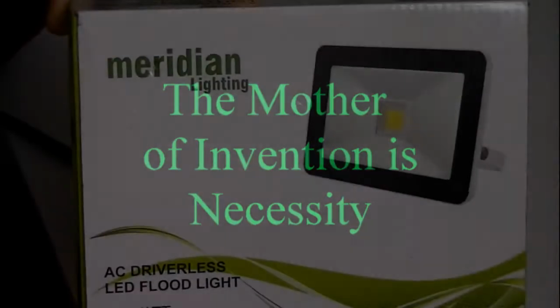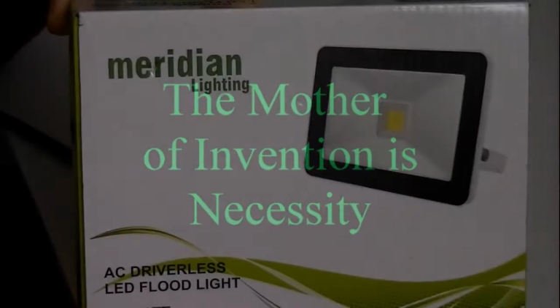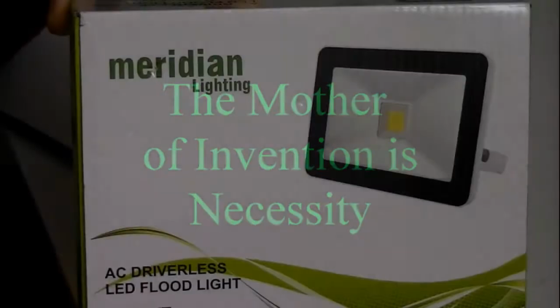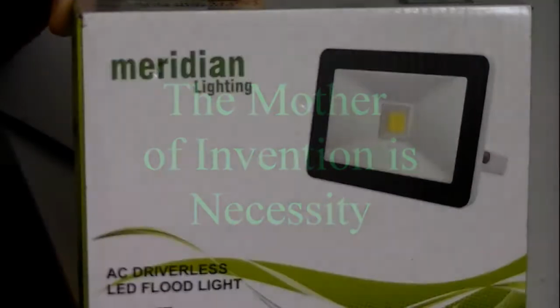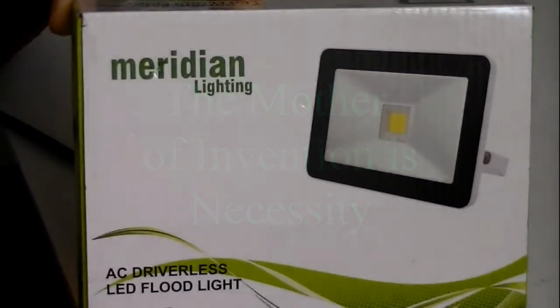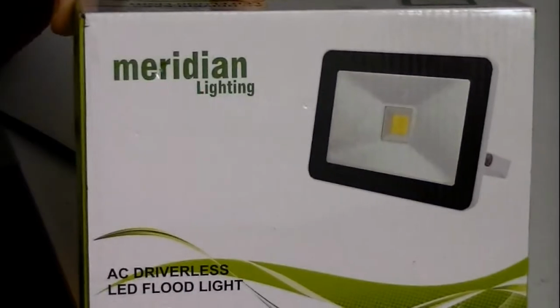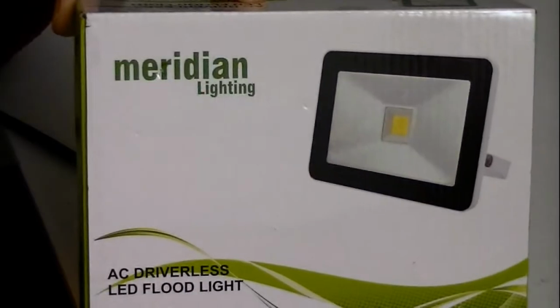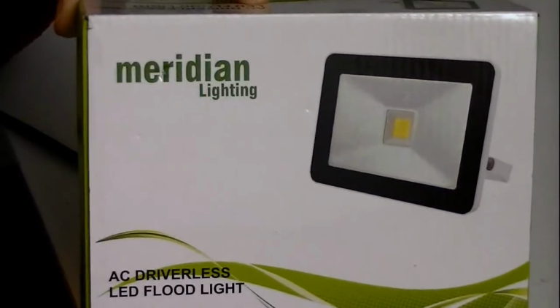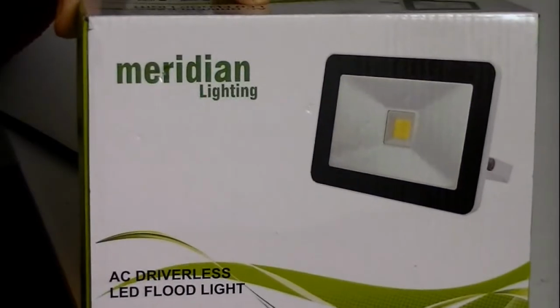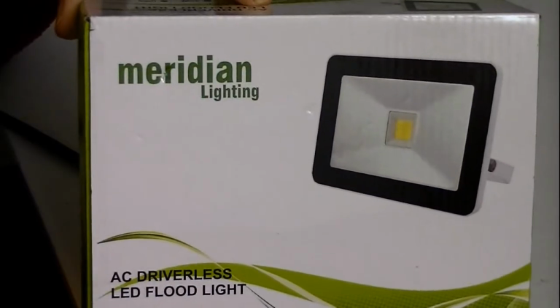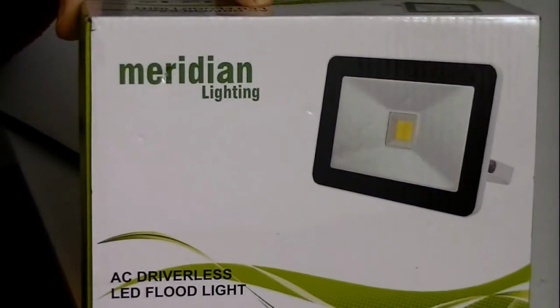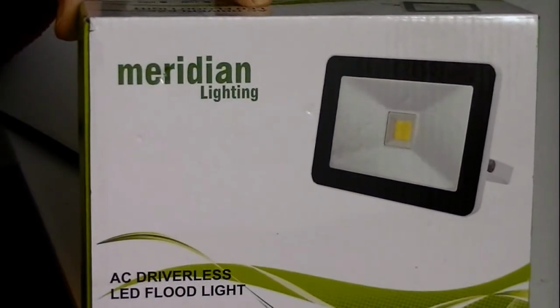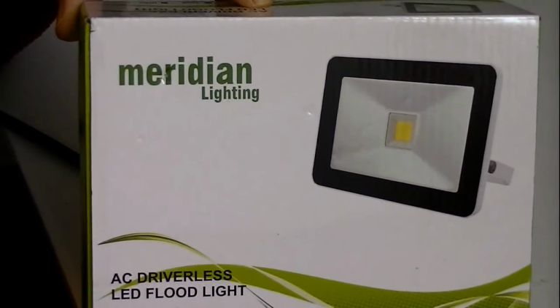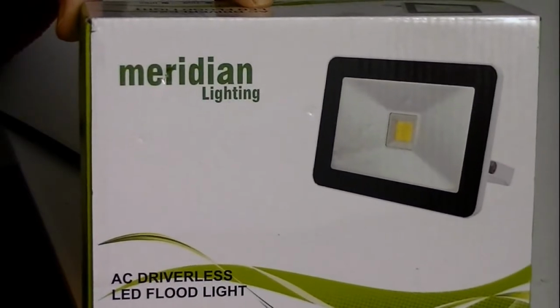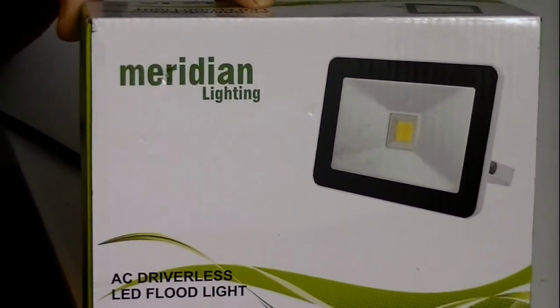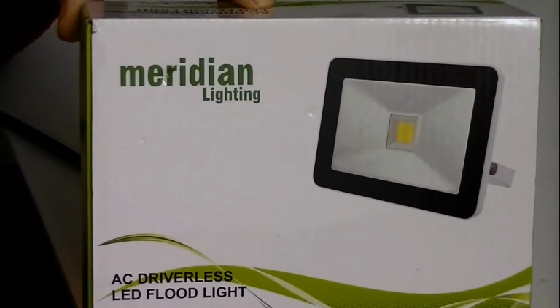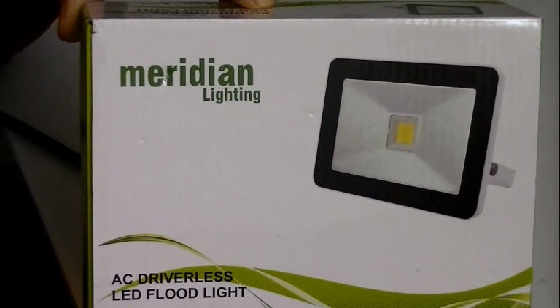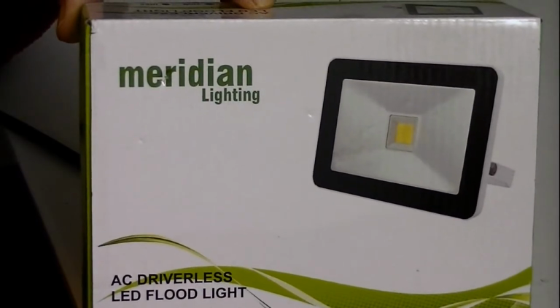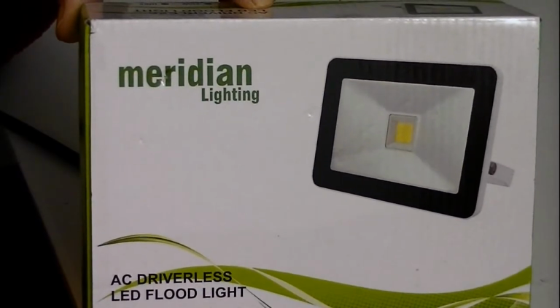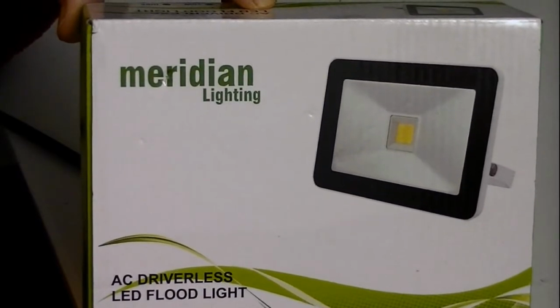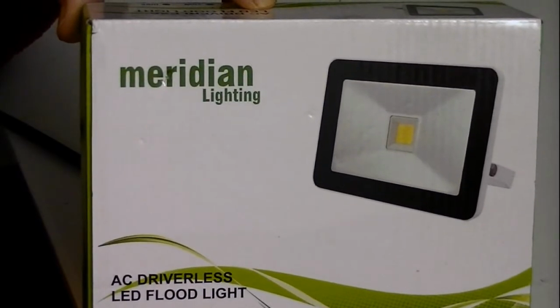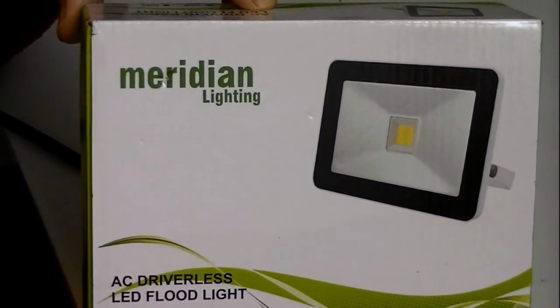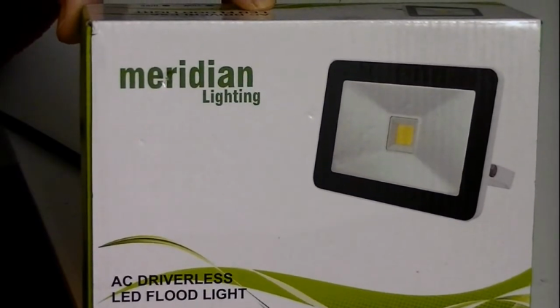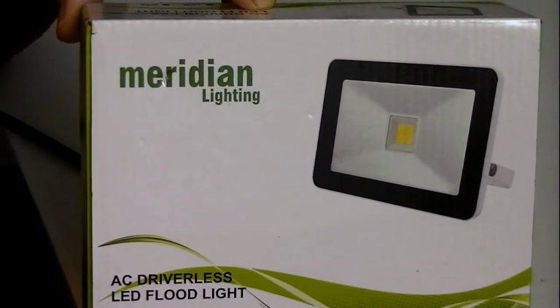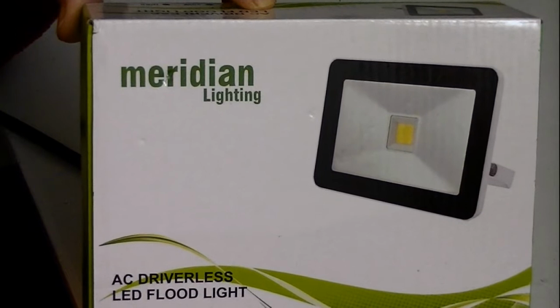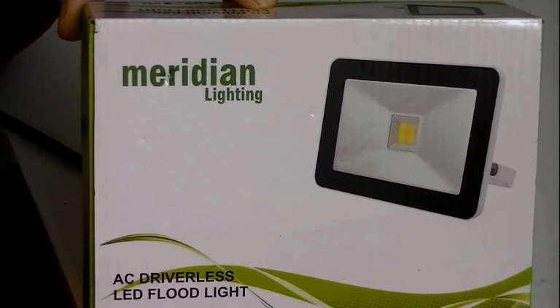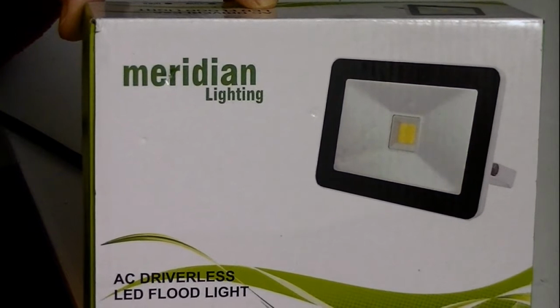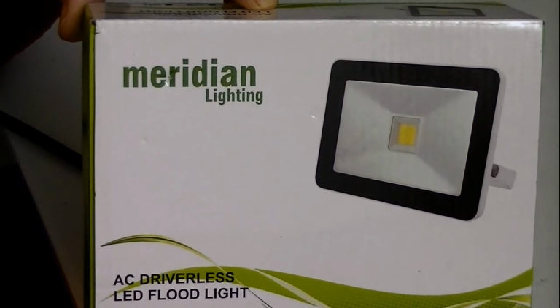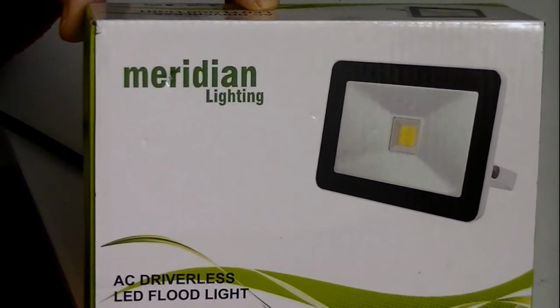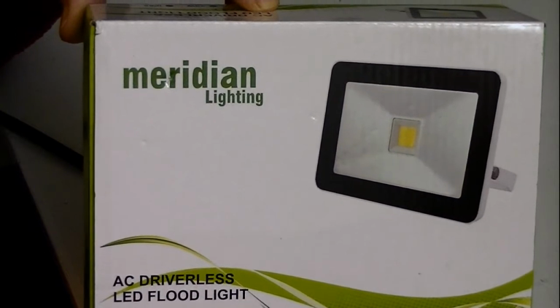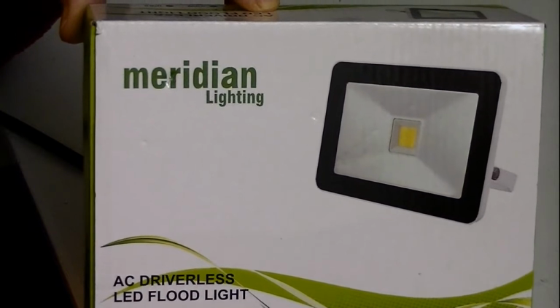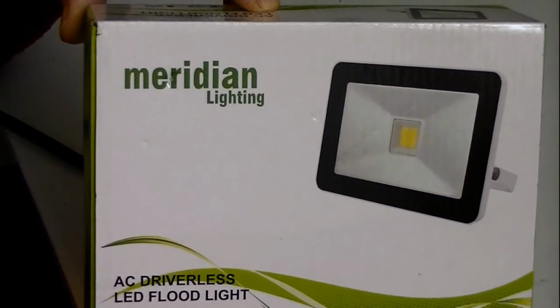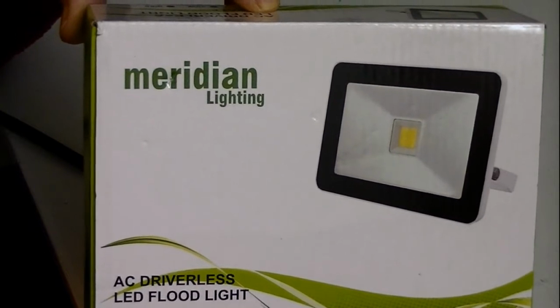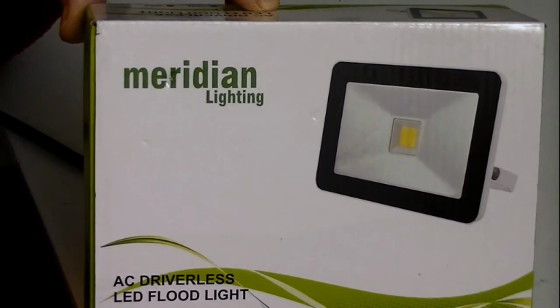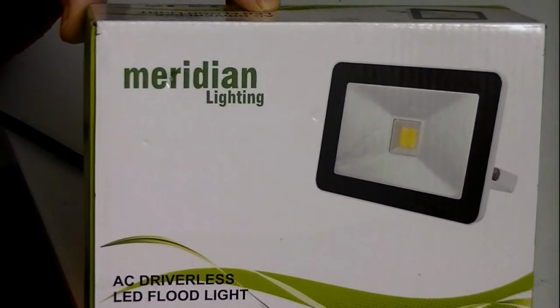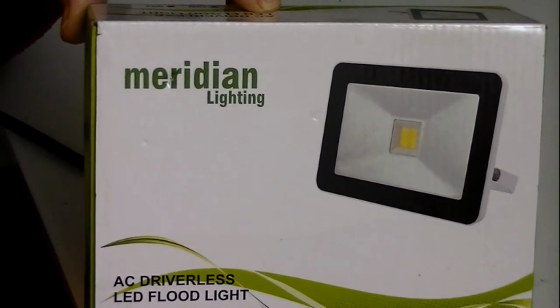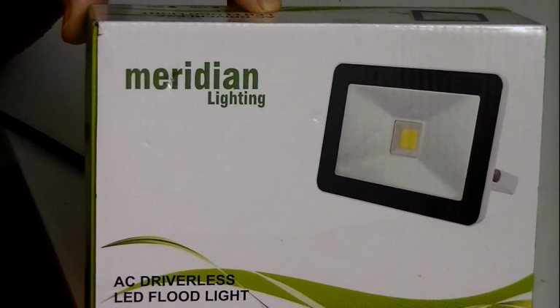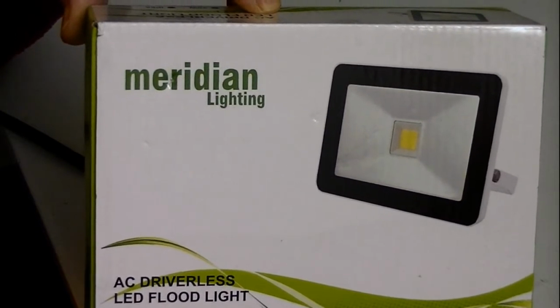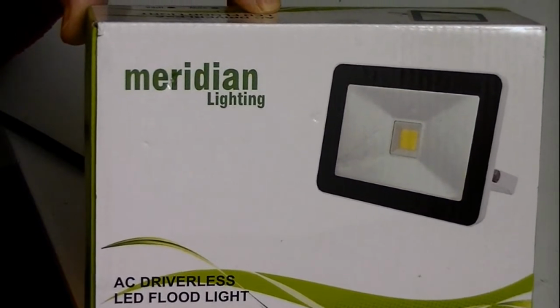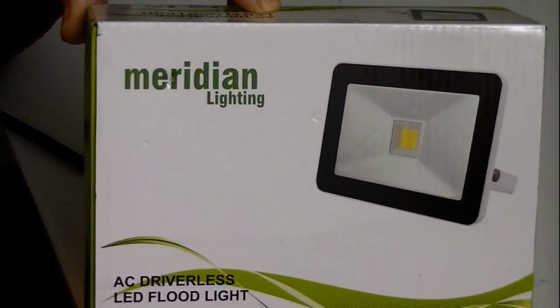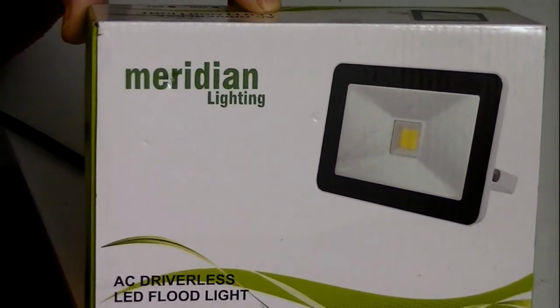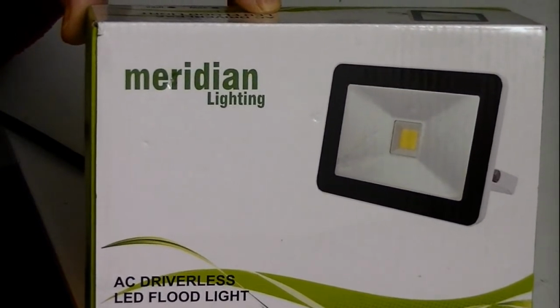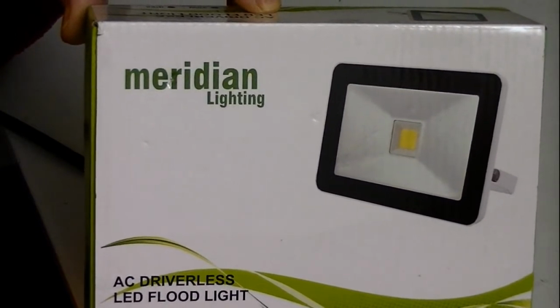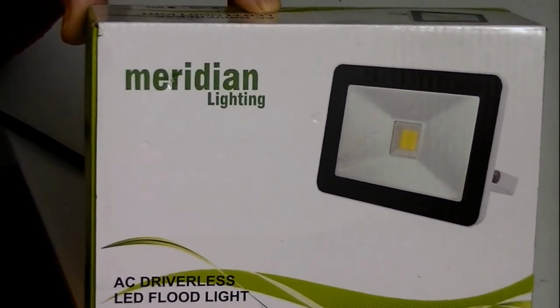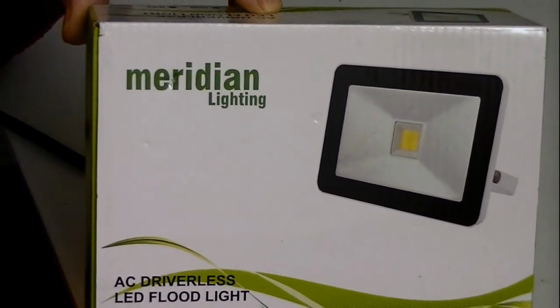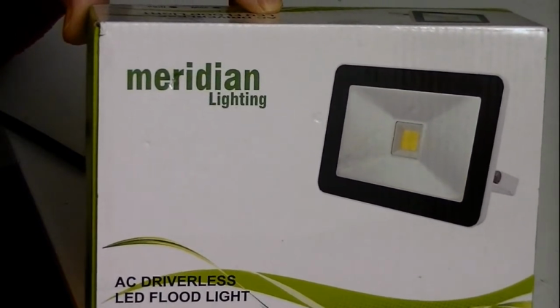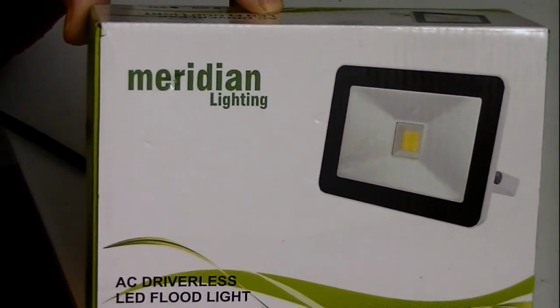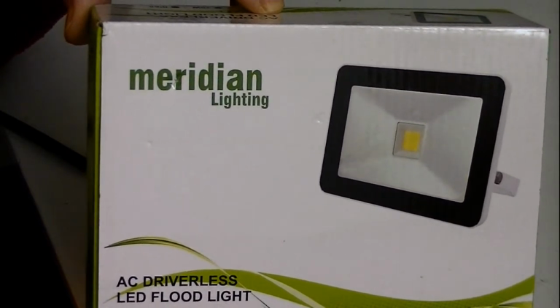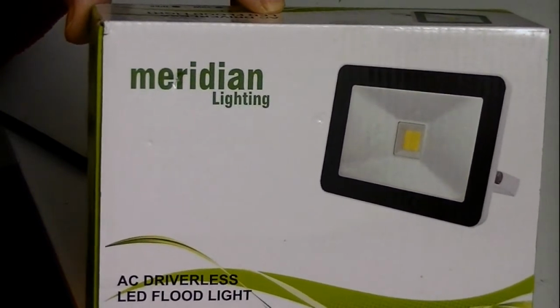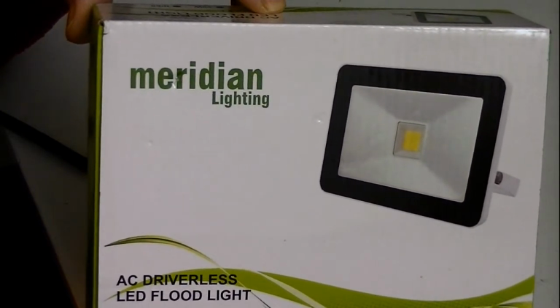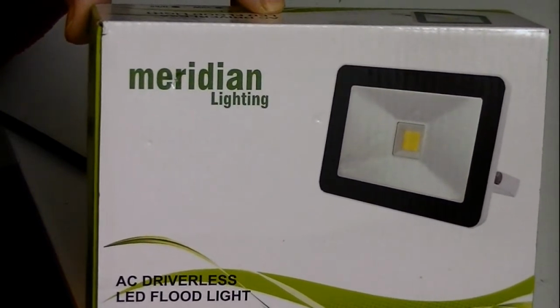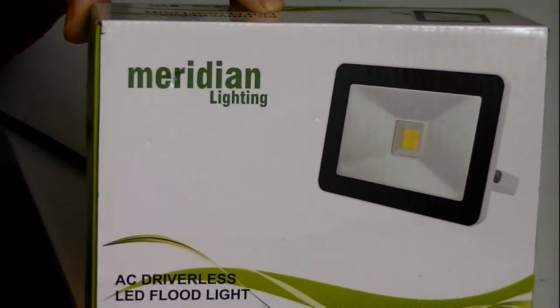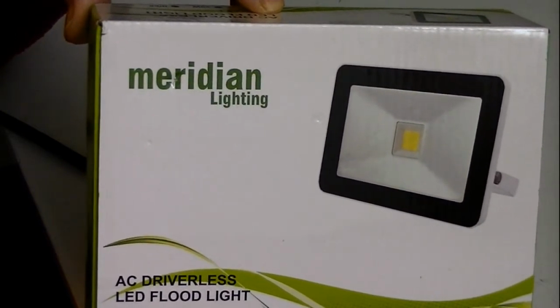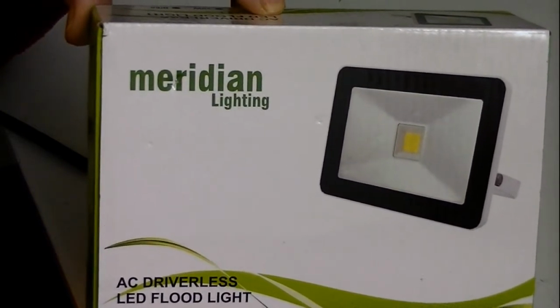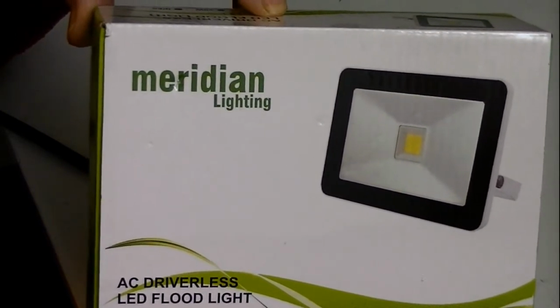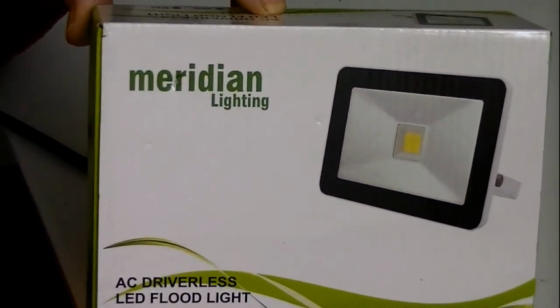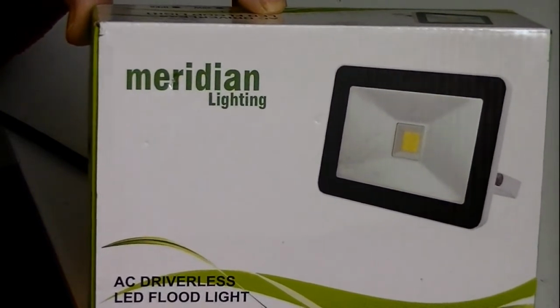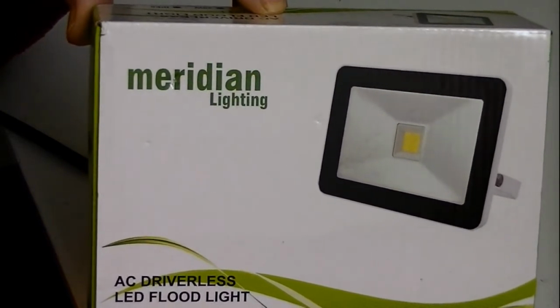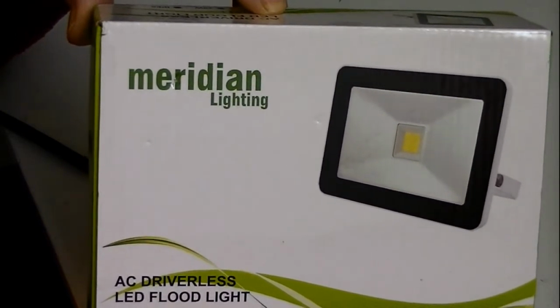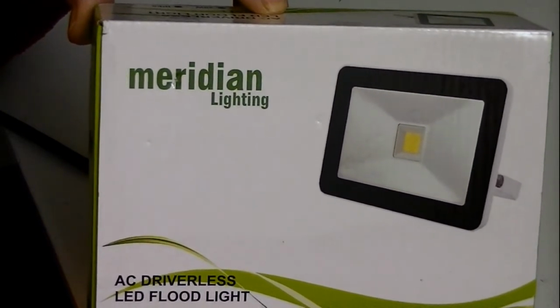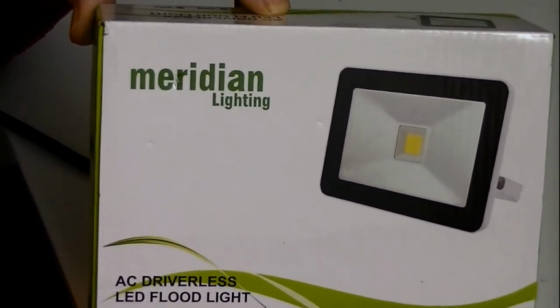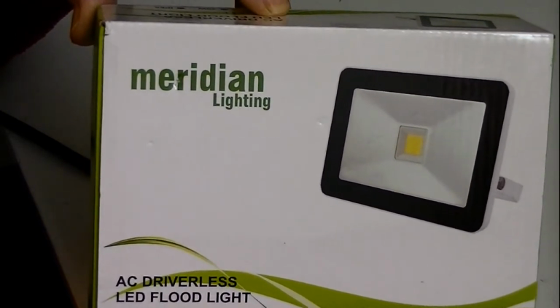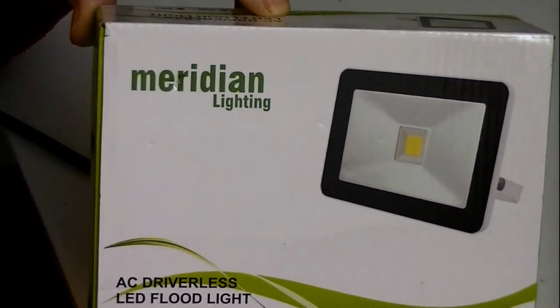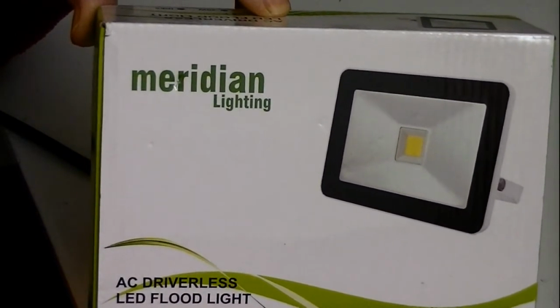I want to take a look at low budget lighting and how I can get a nice even diffused light source for the studio.